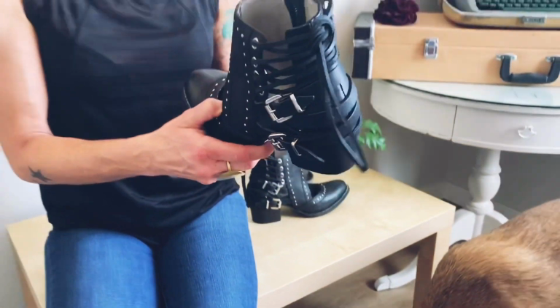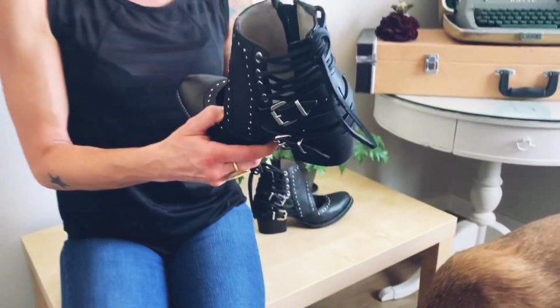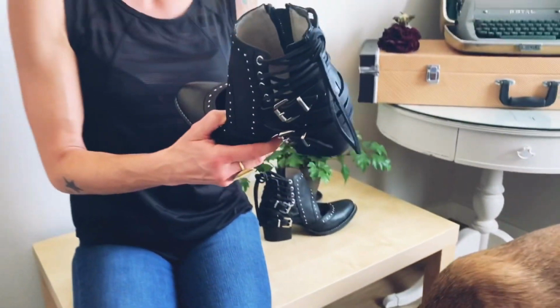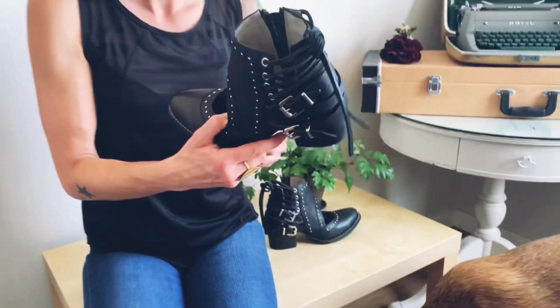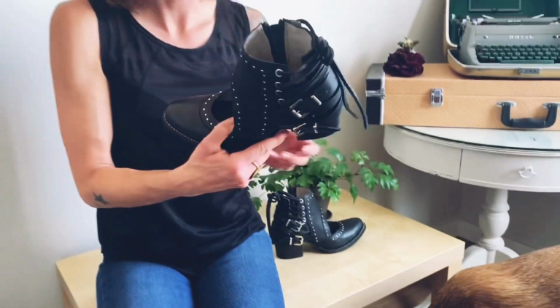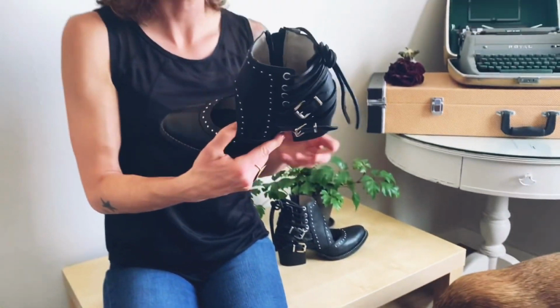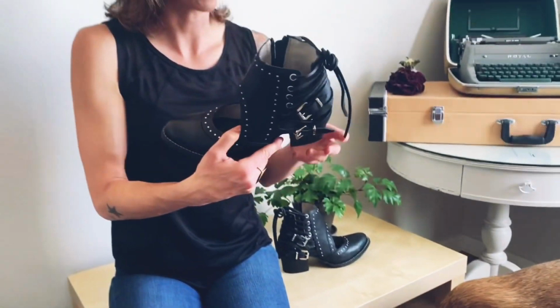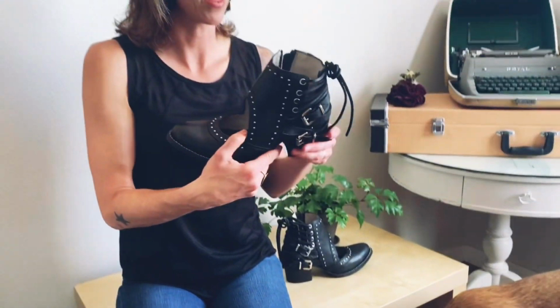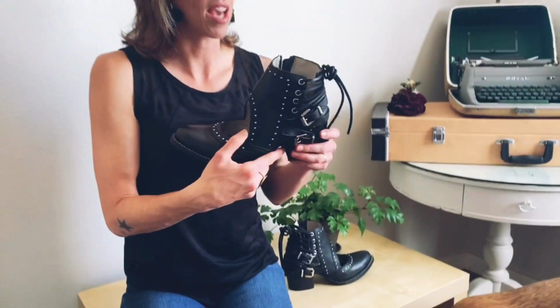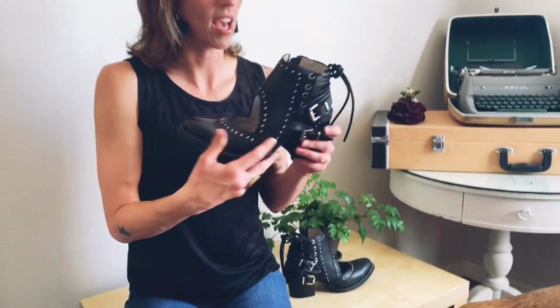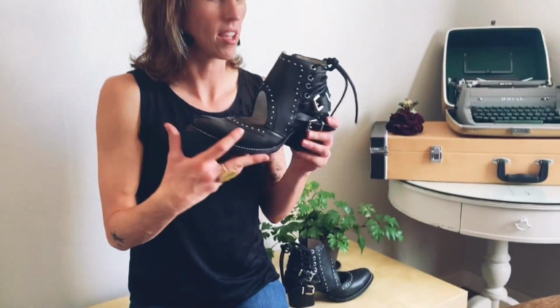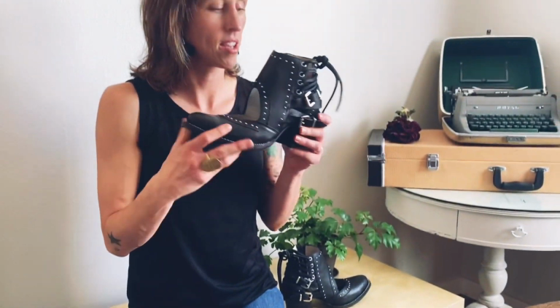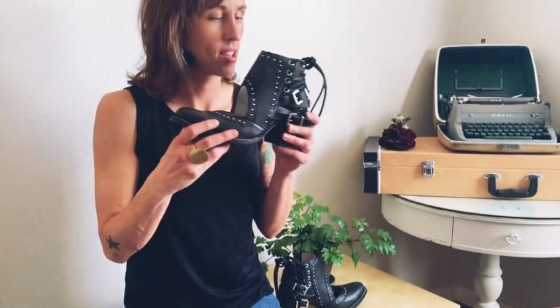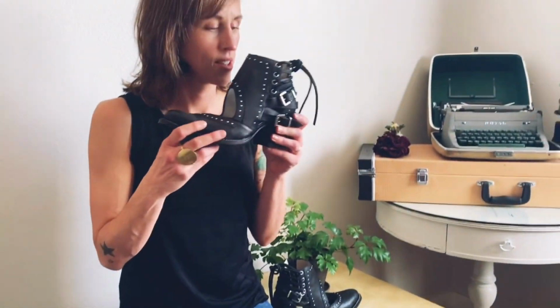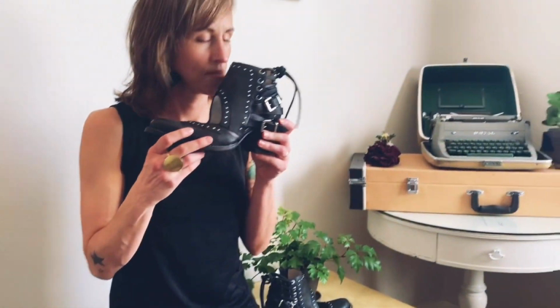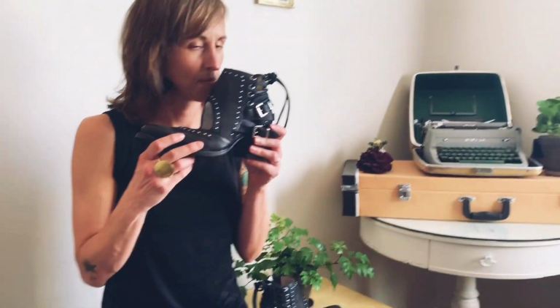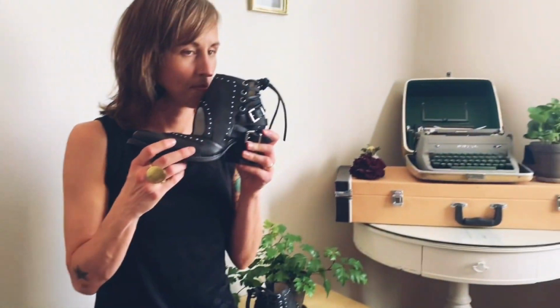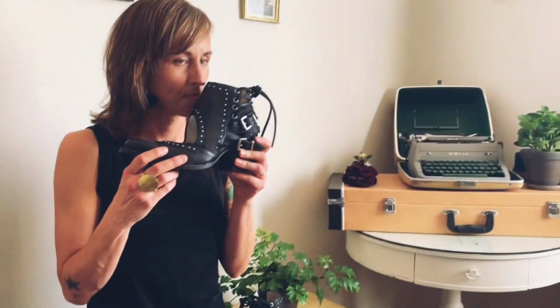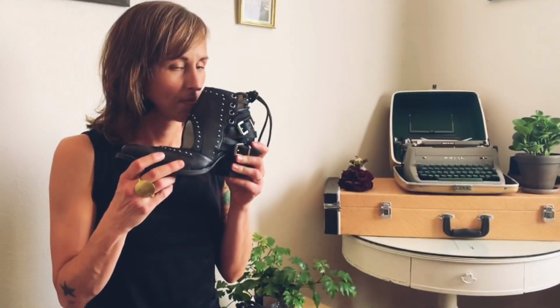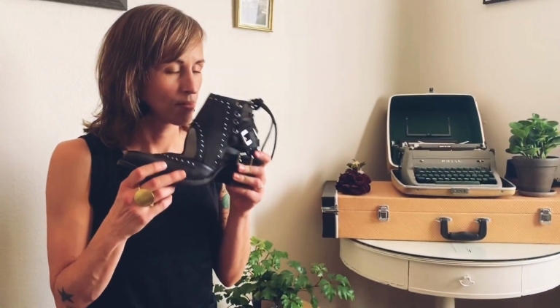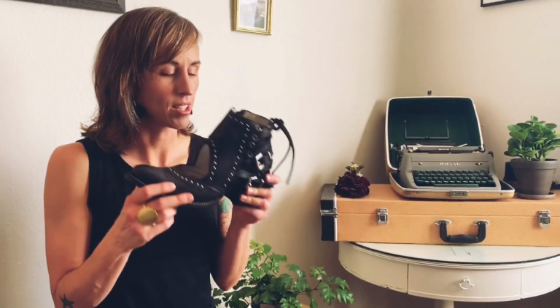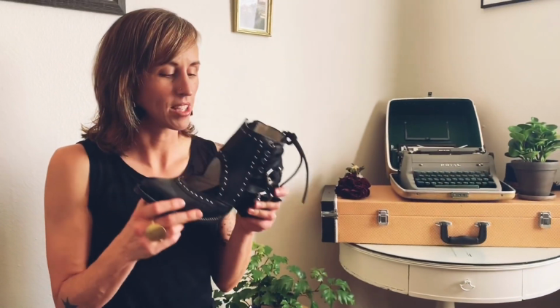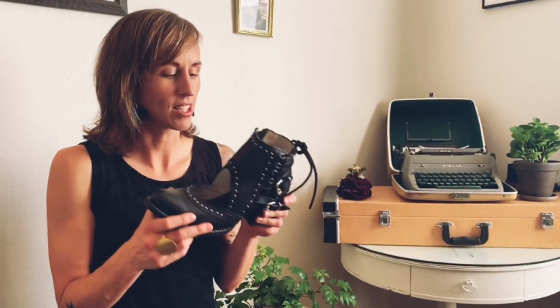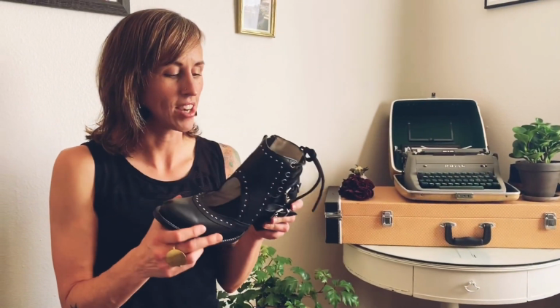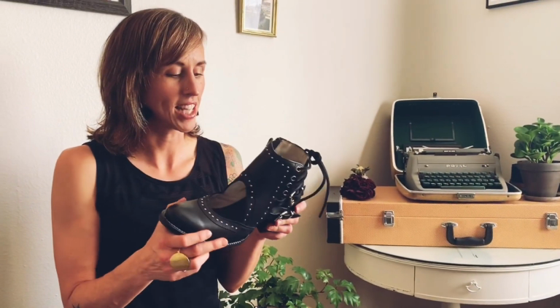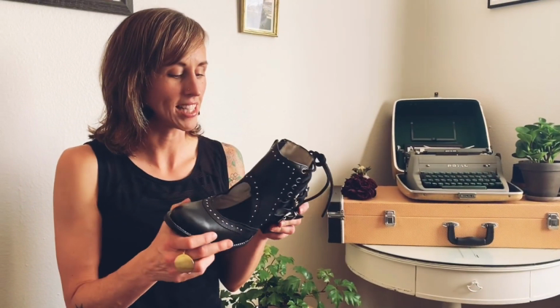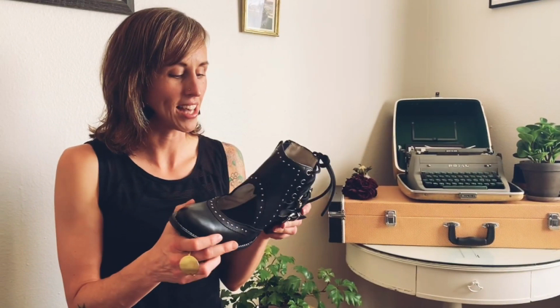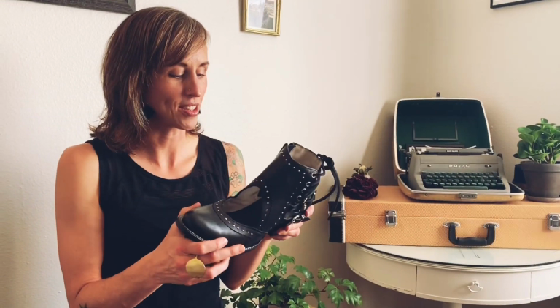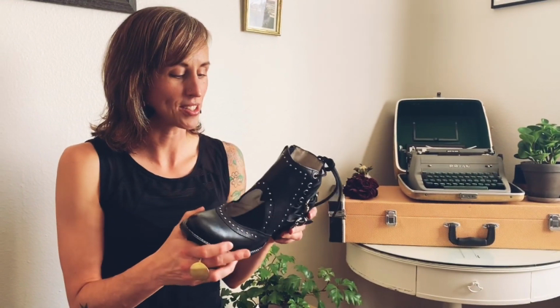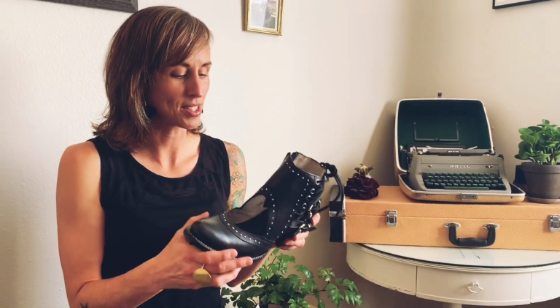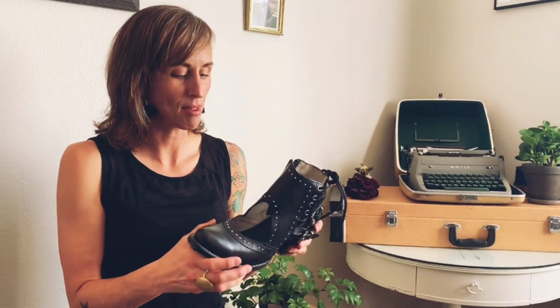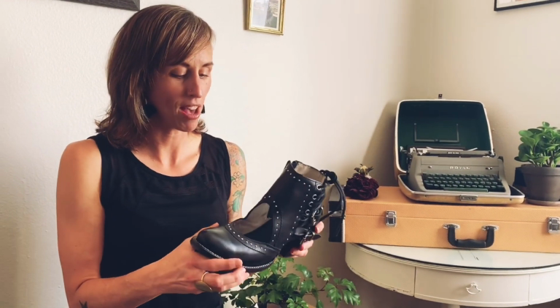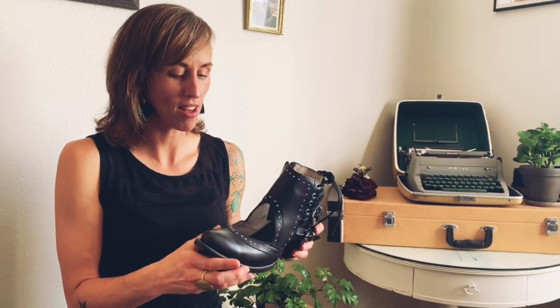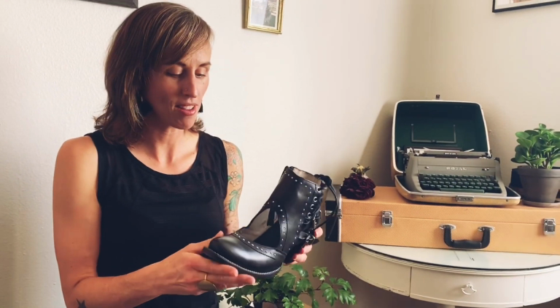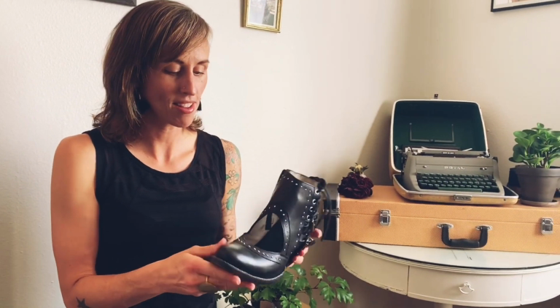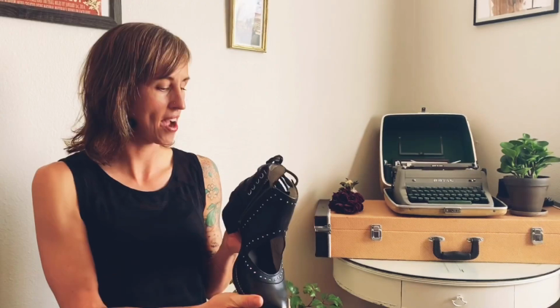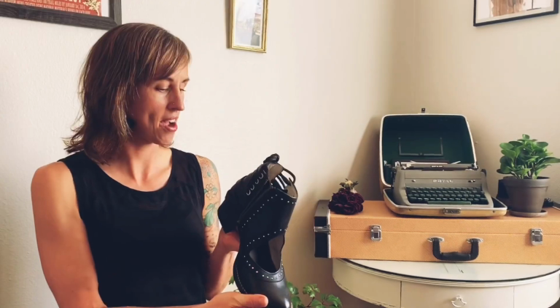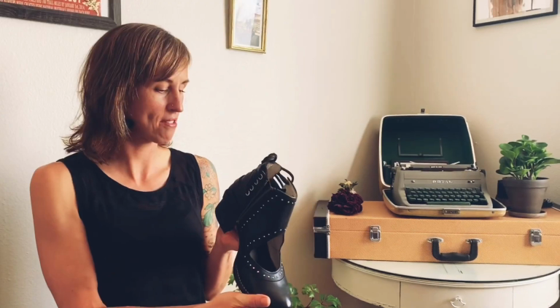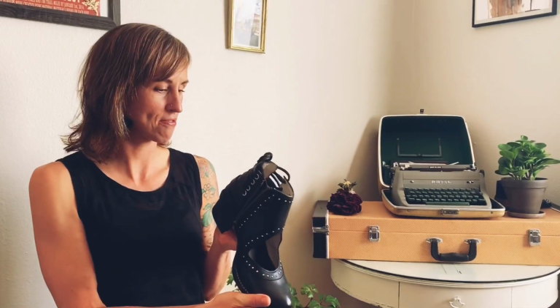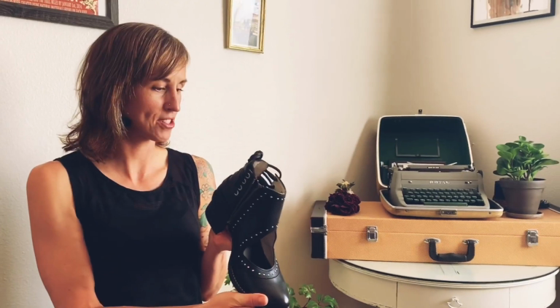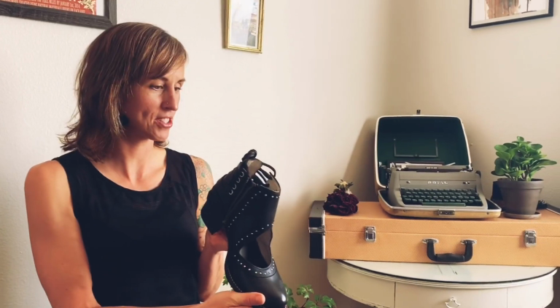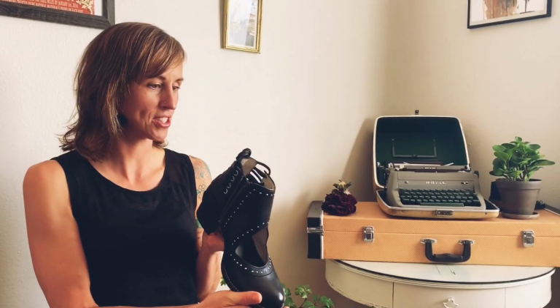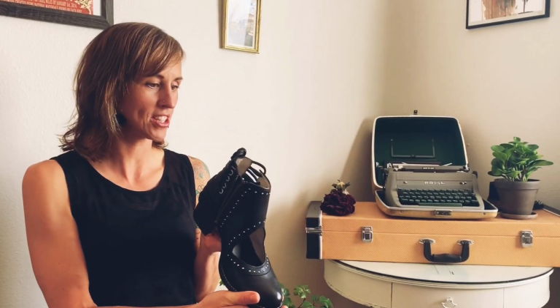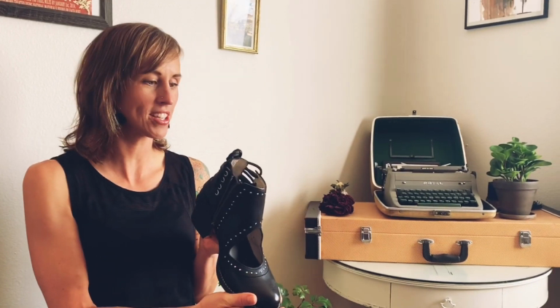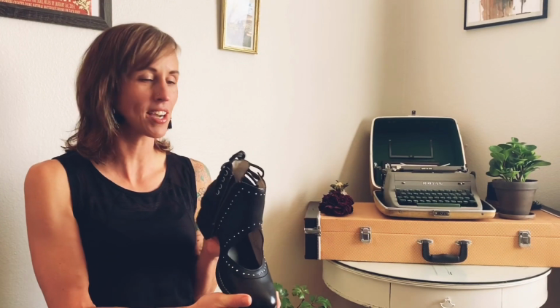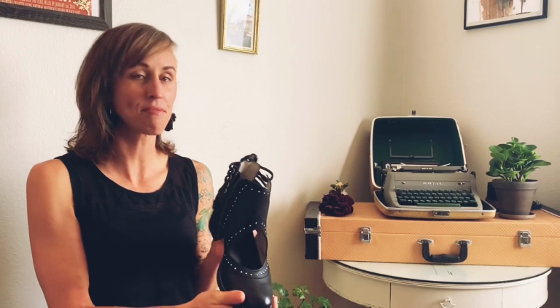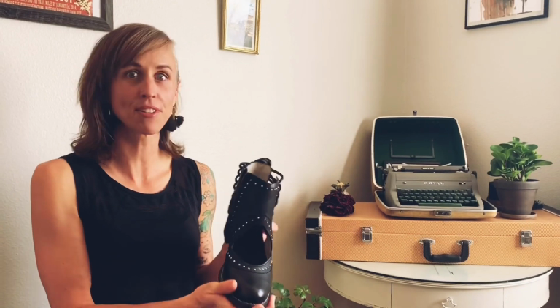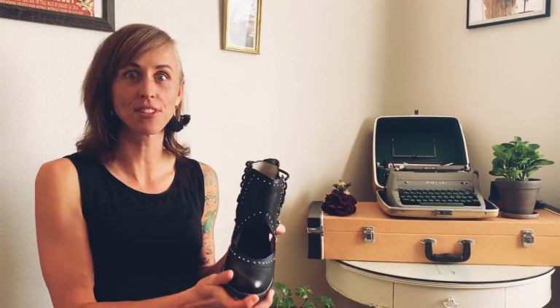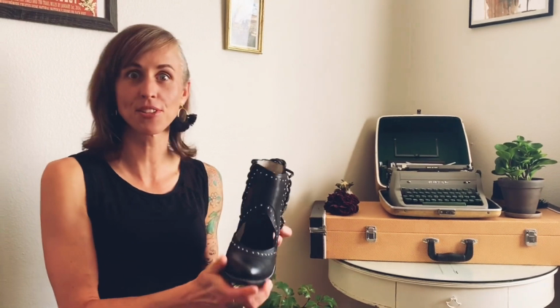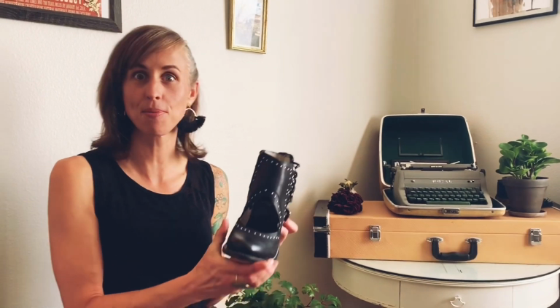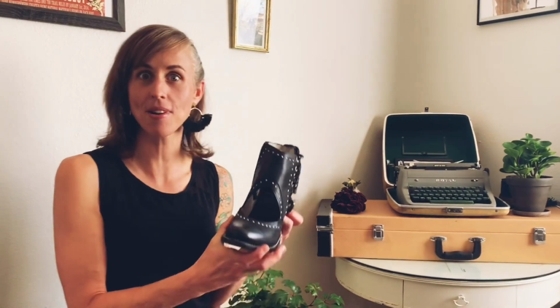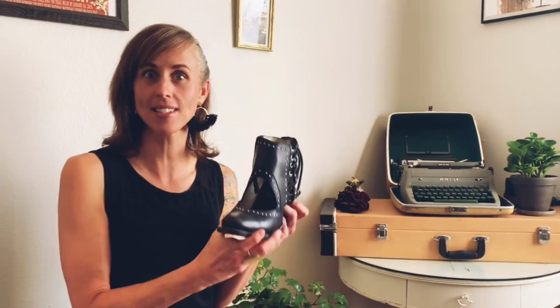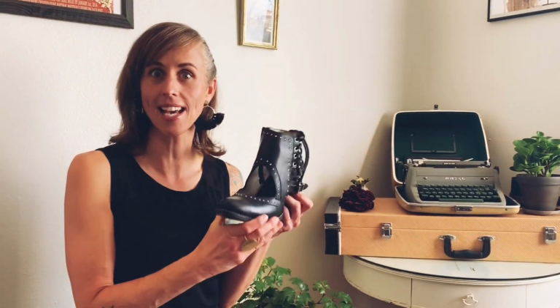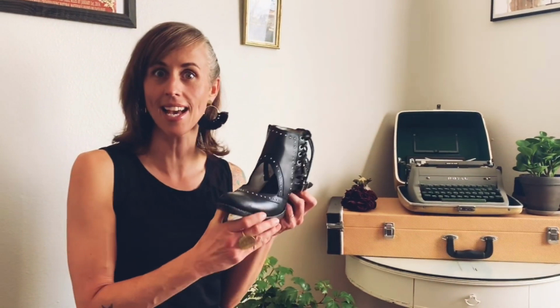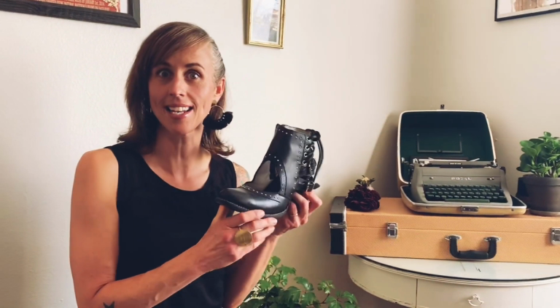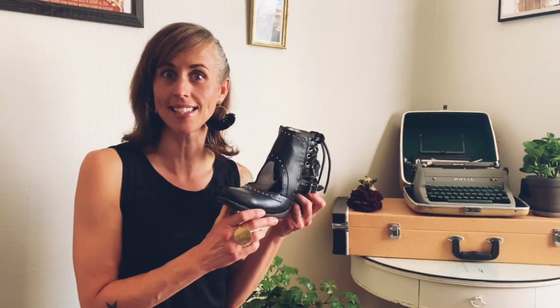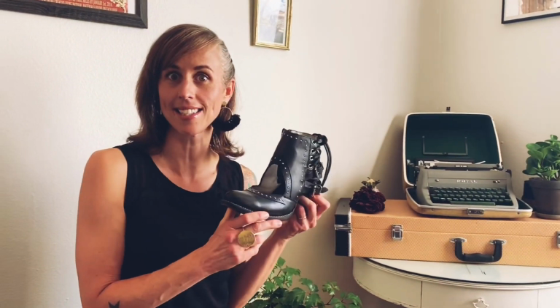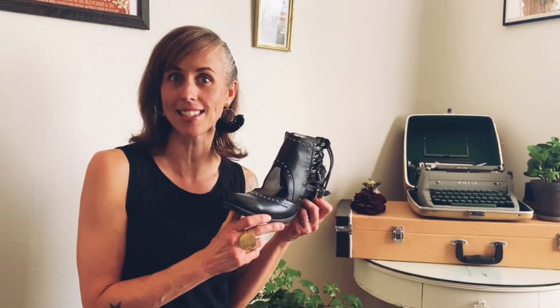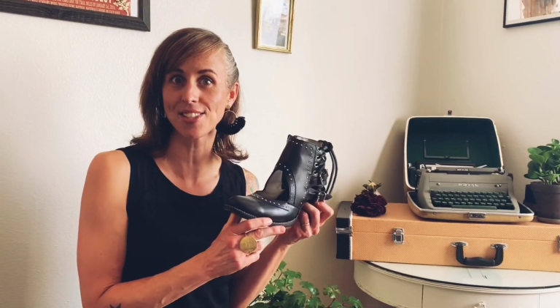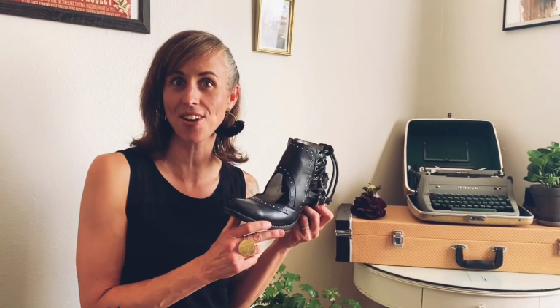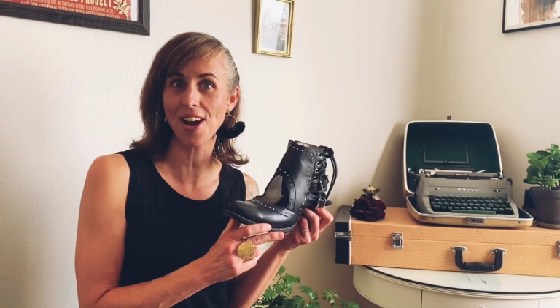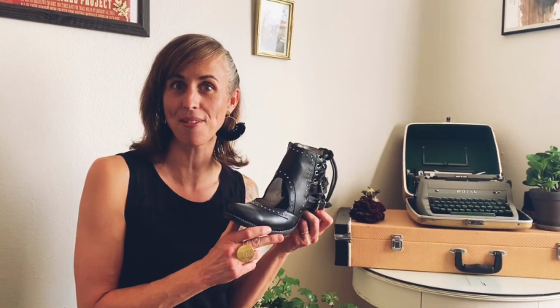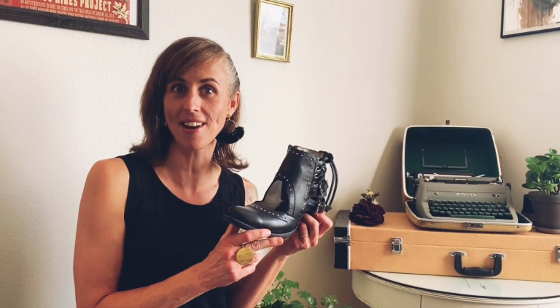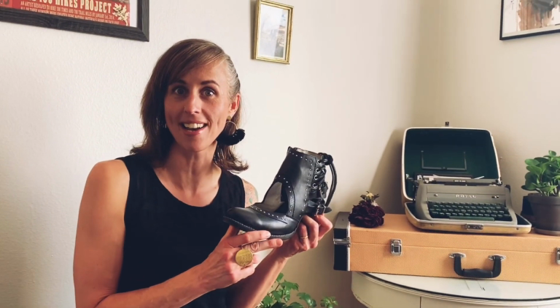They've got that really great leather smell. First look, I'm feeling super excited. So let's try them on.